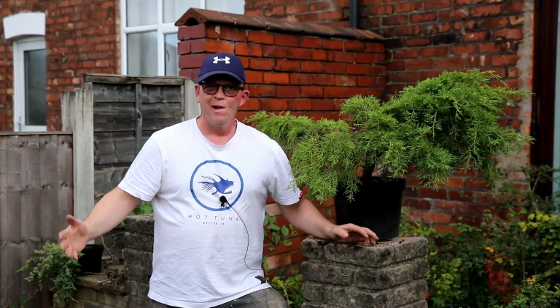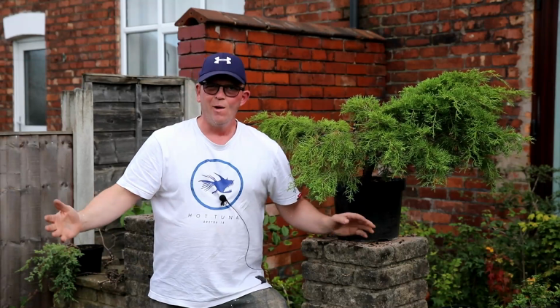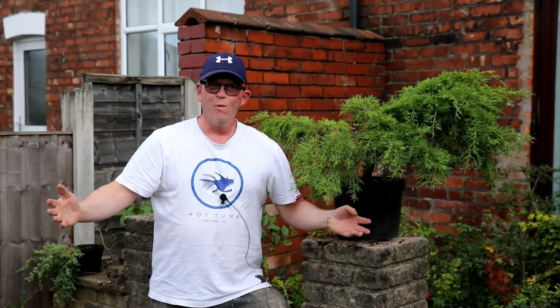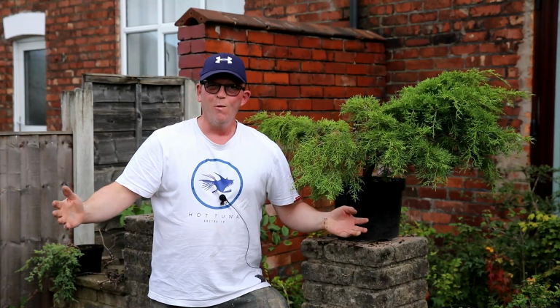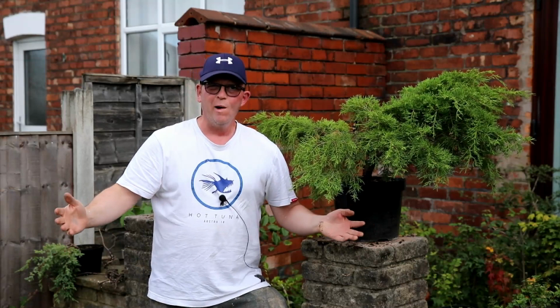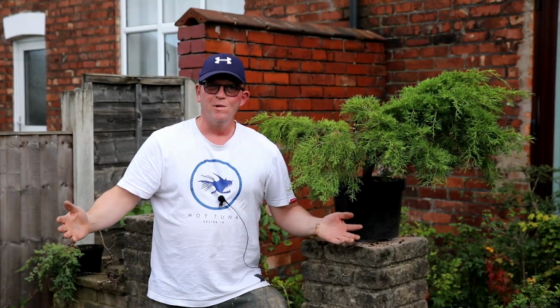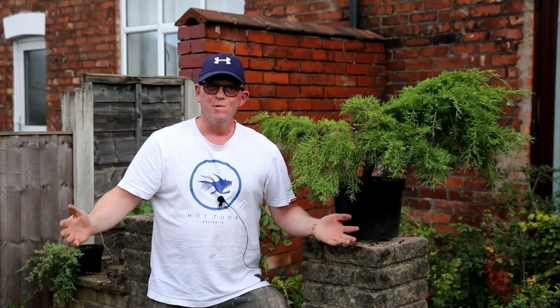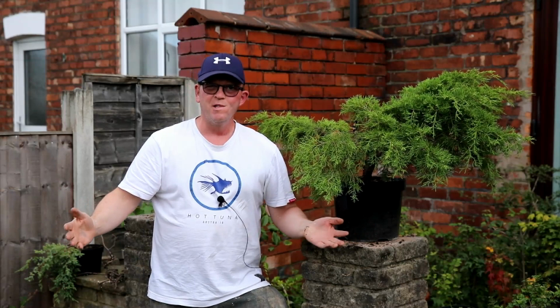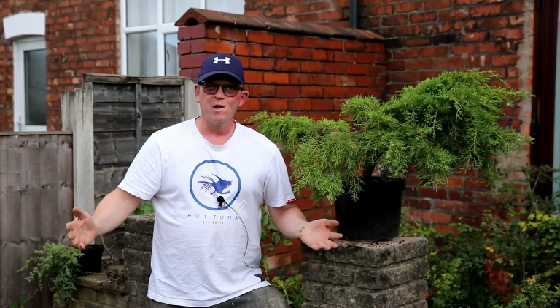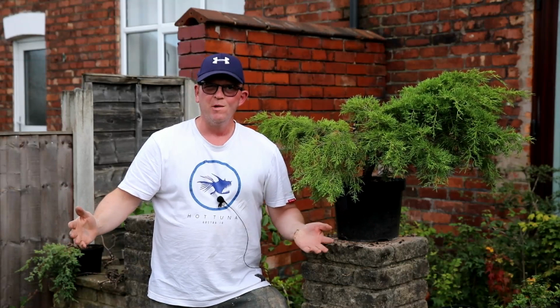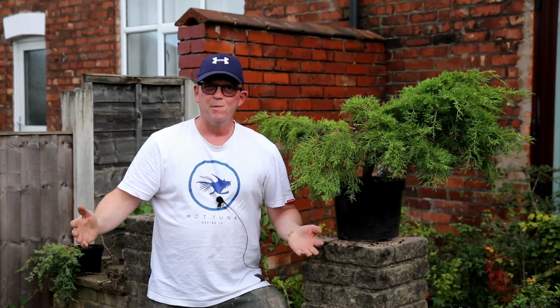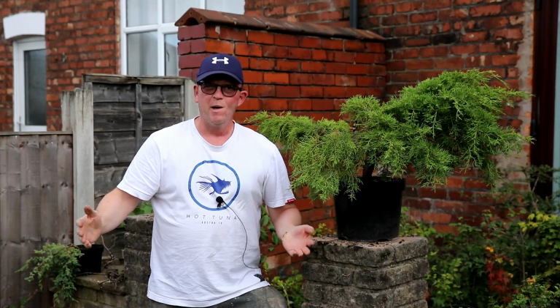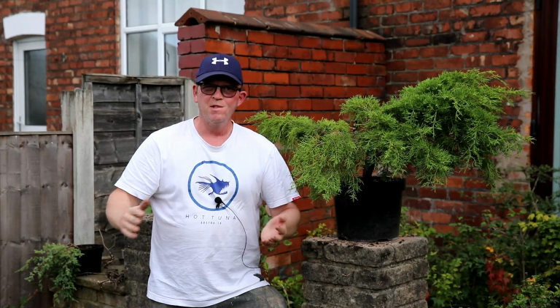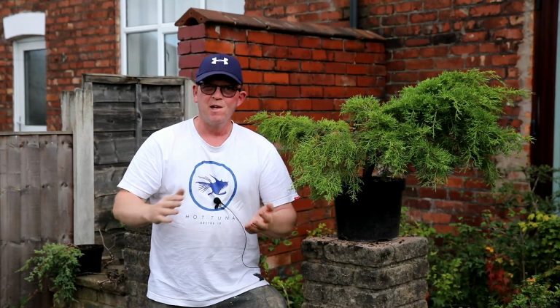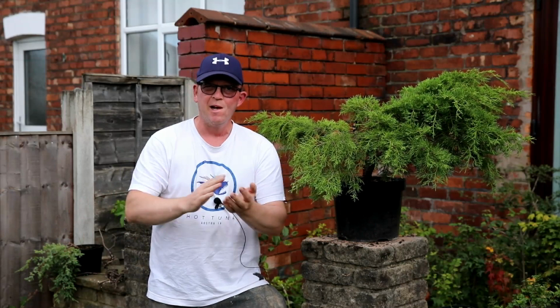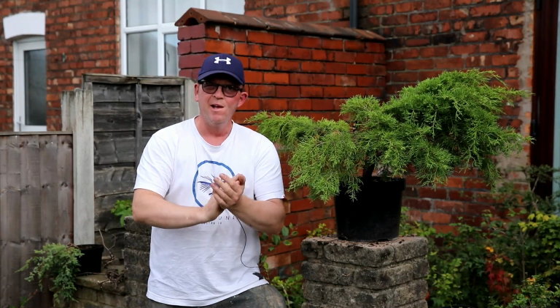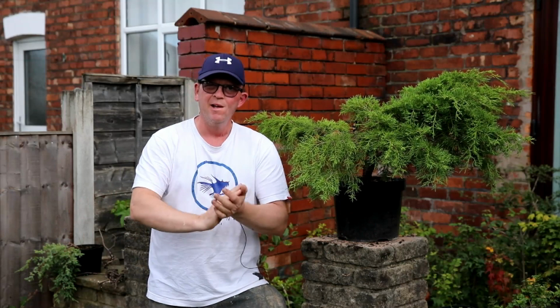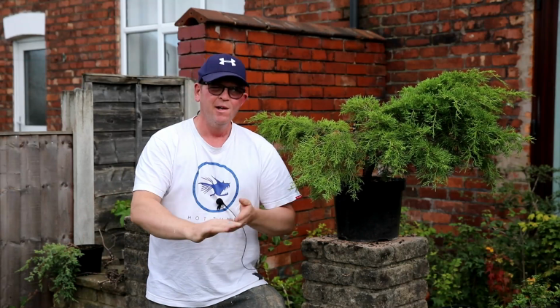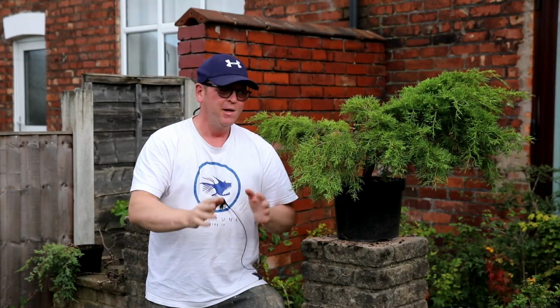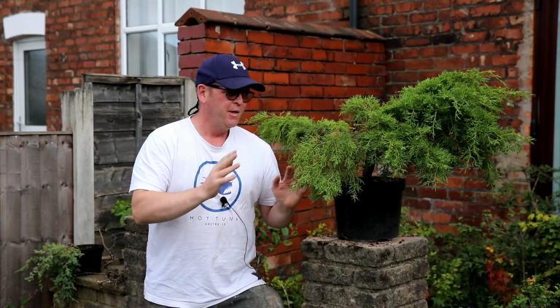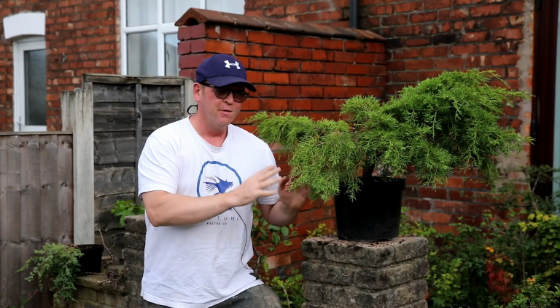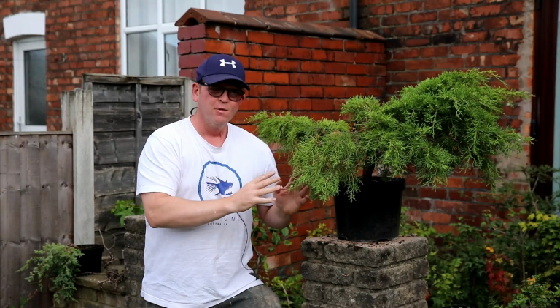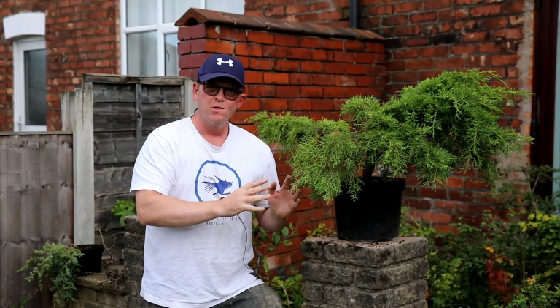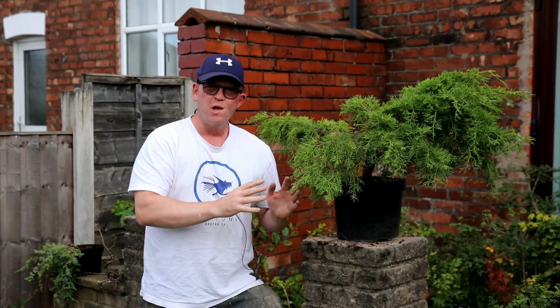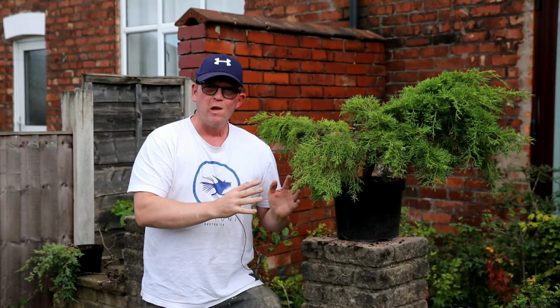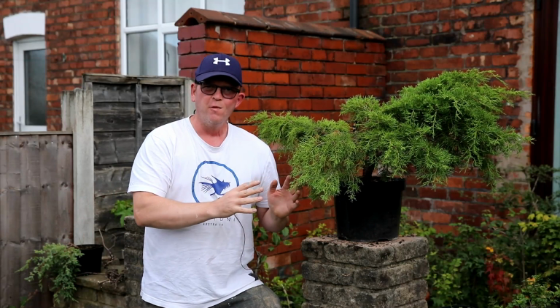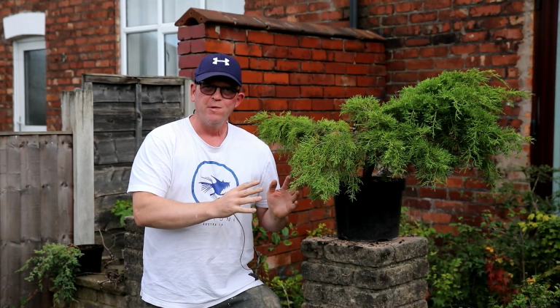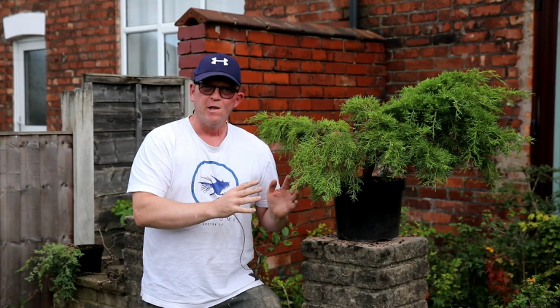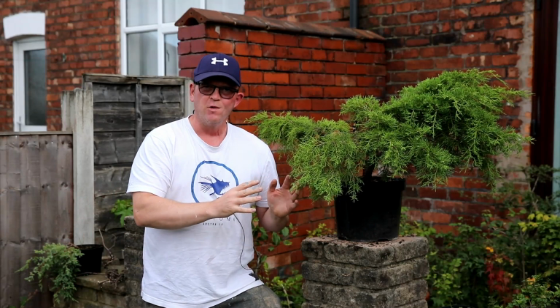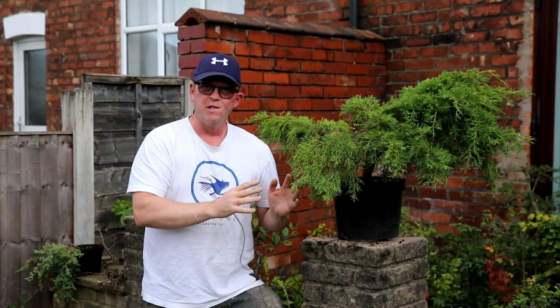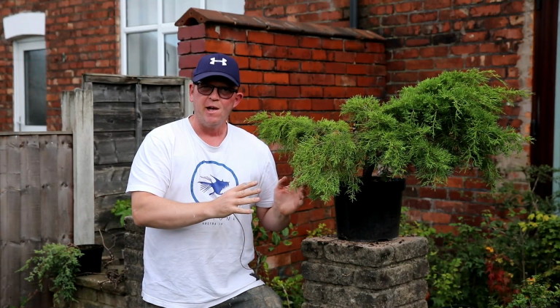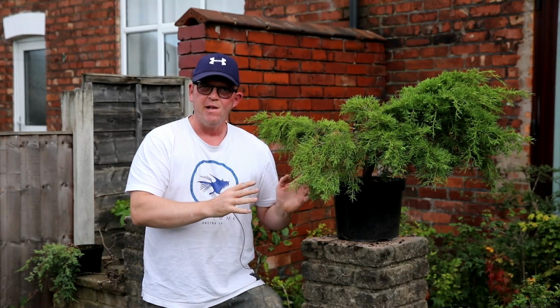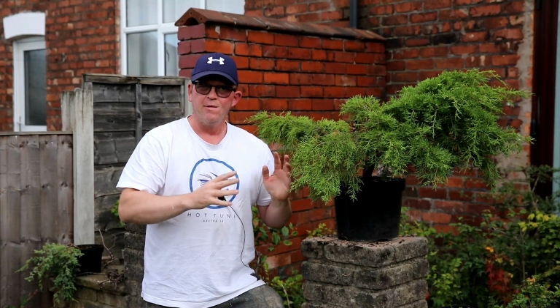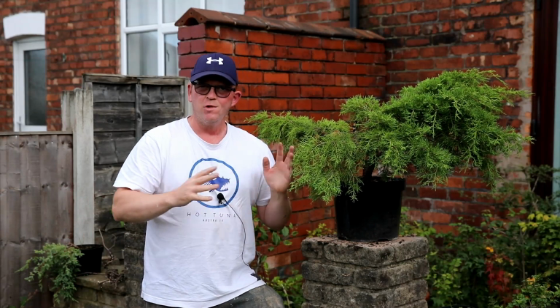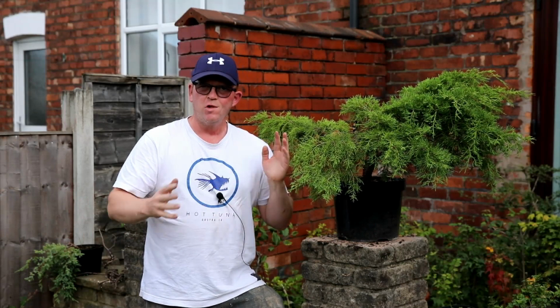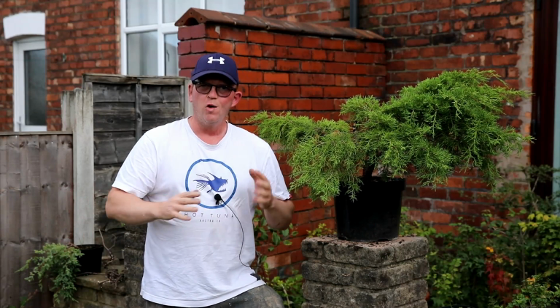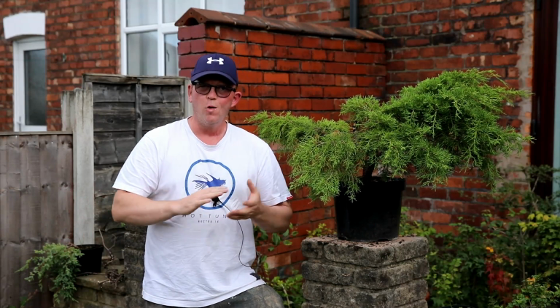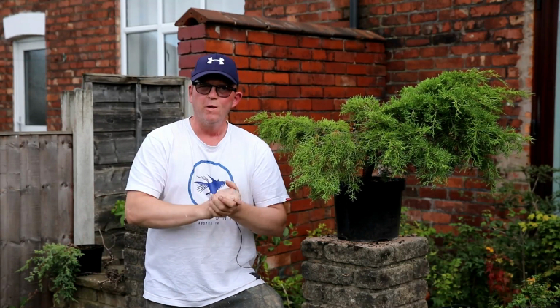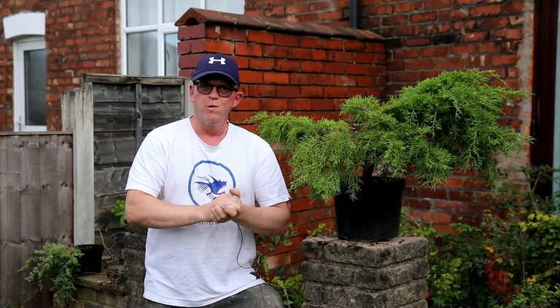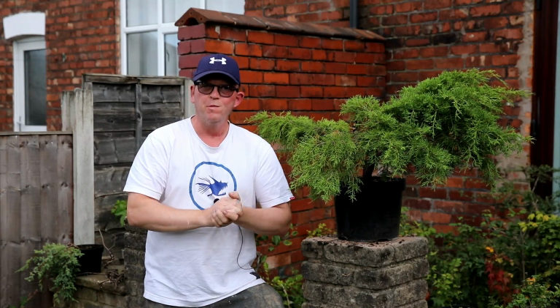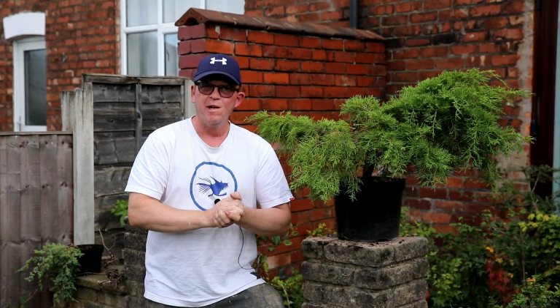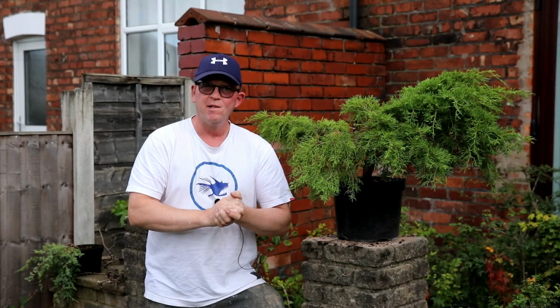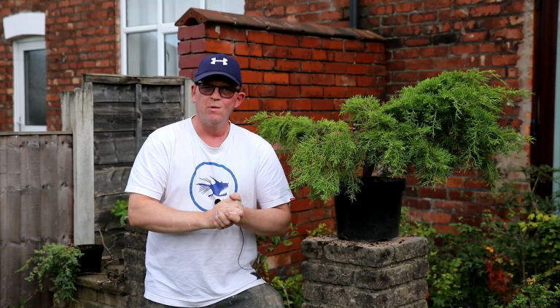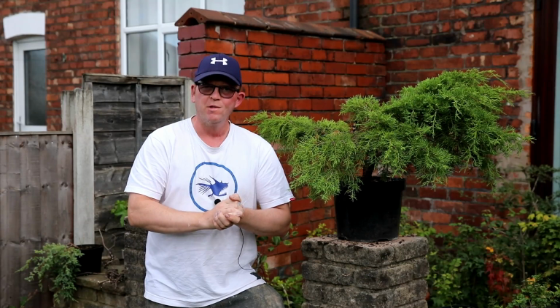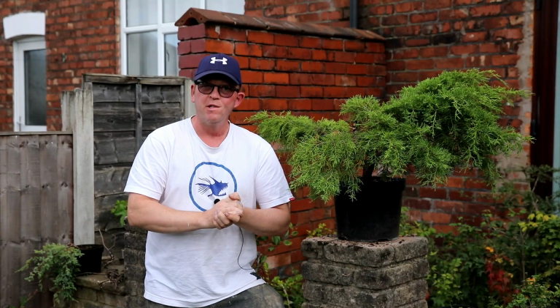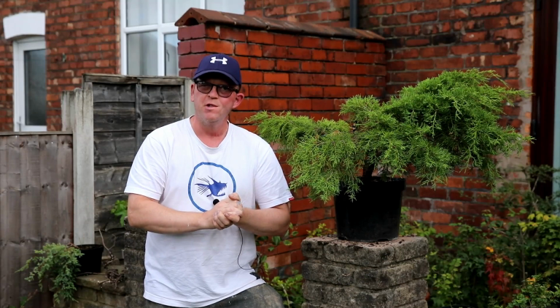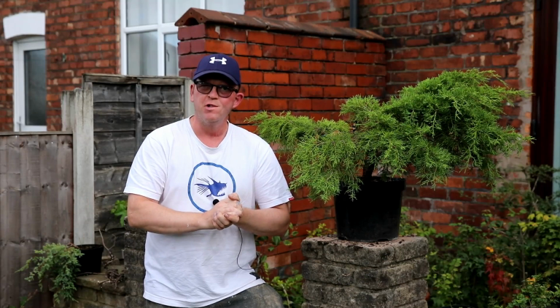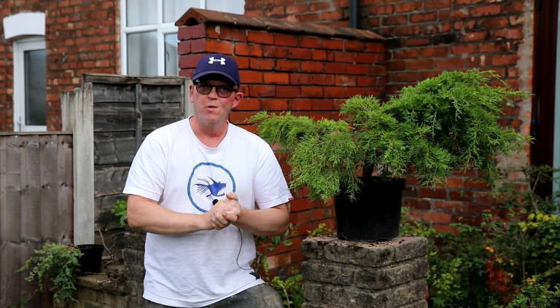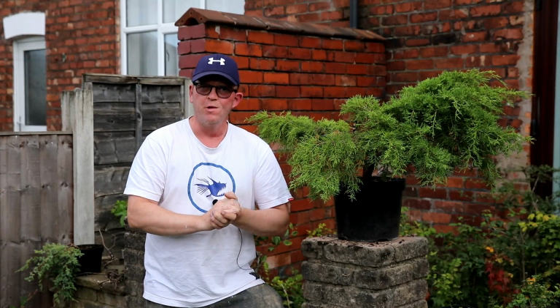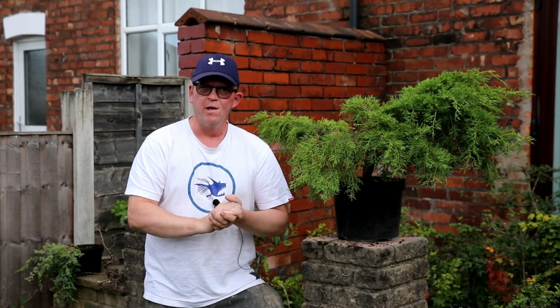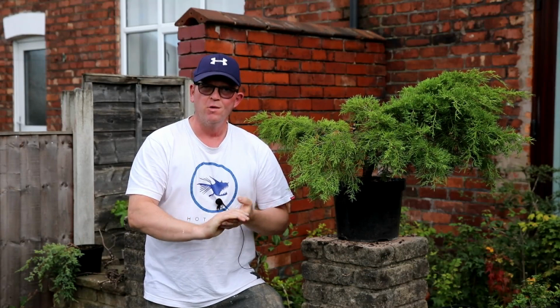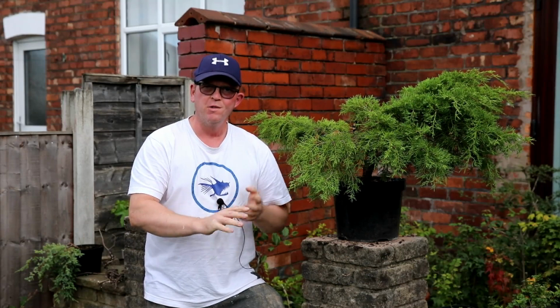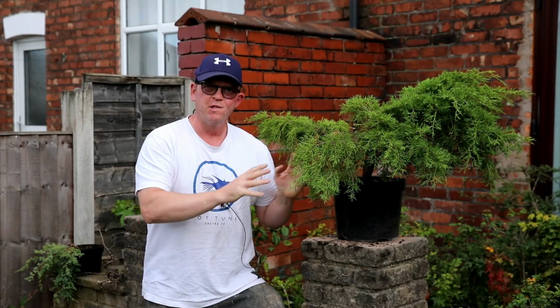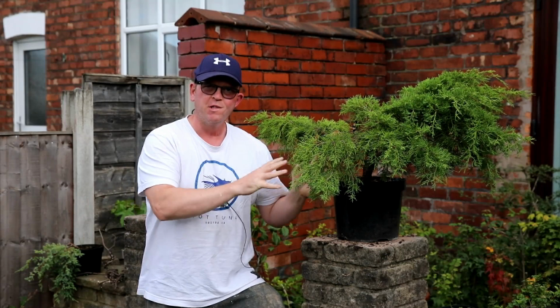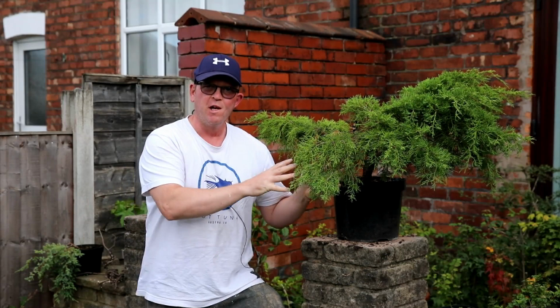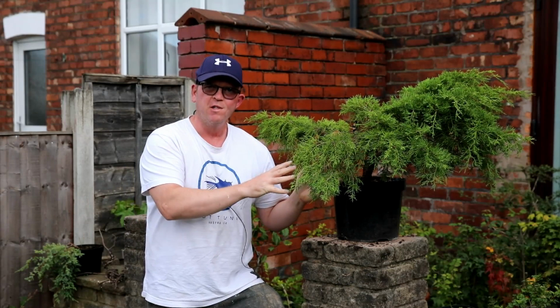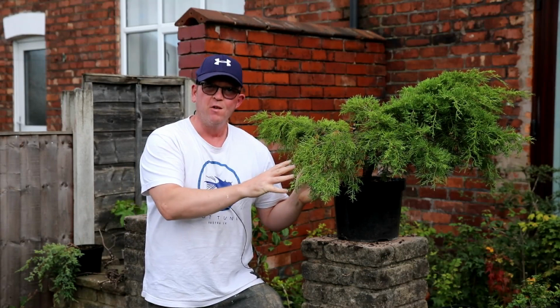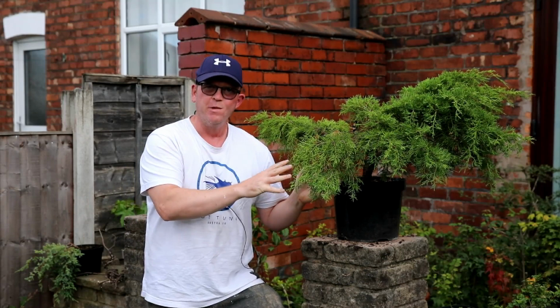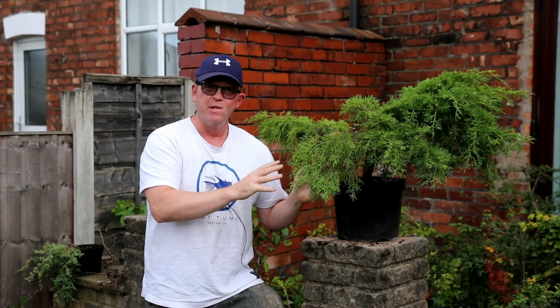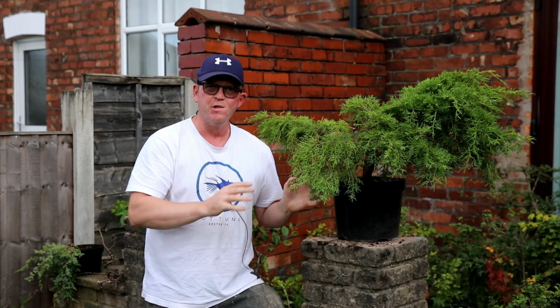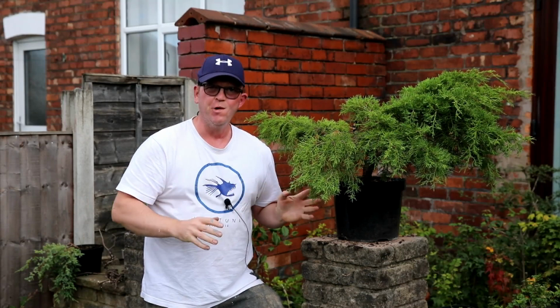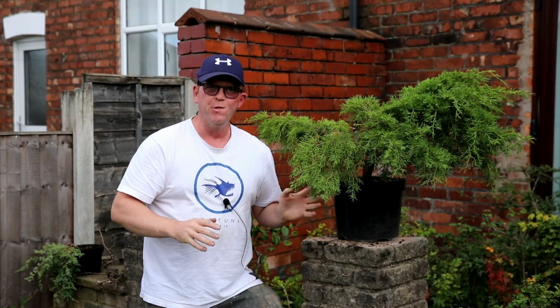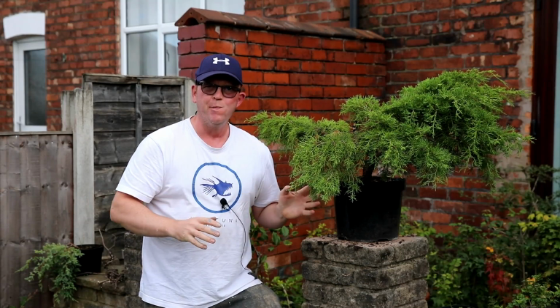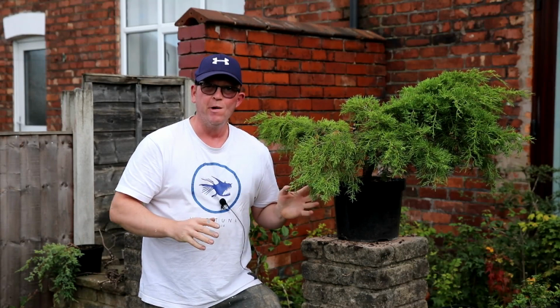Hello, welcome to Tony's Bonsai. It's not a long video today, I've just got a couple of updates I wanted to show you, and I'm going to start off with this juniper.